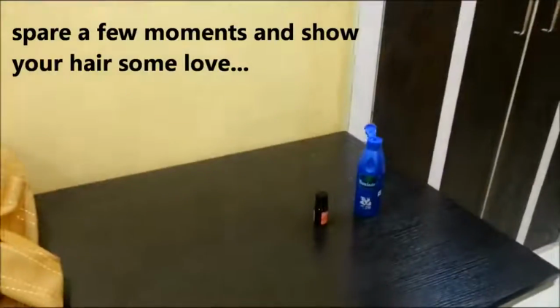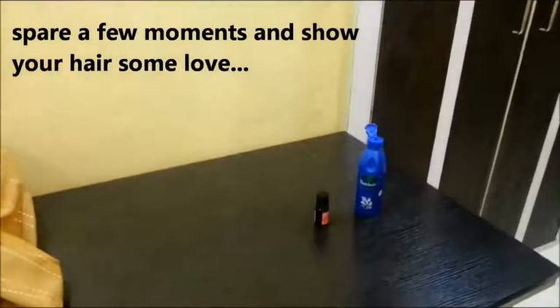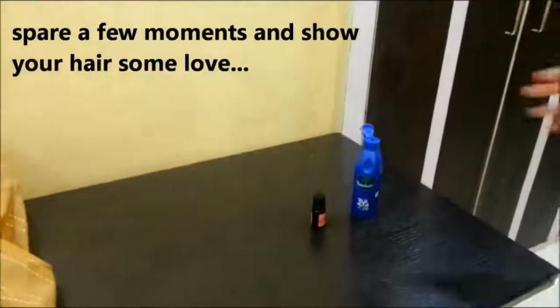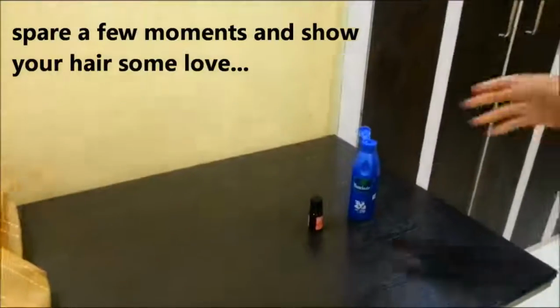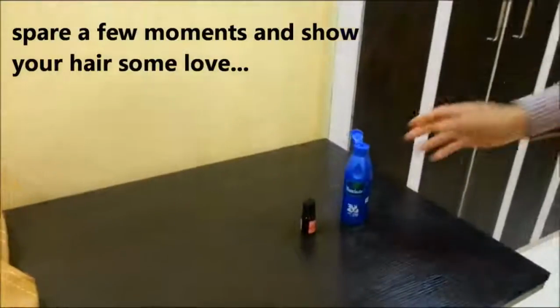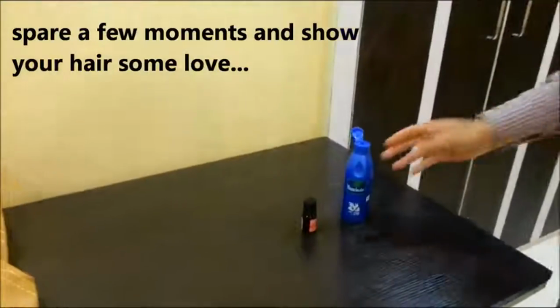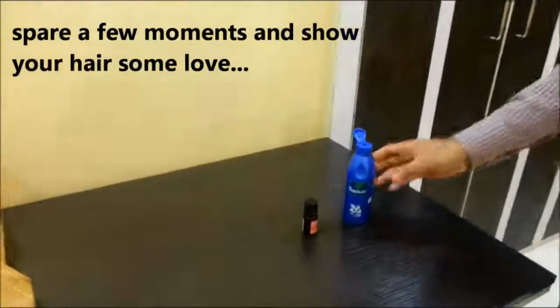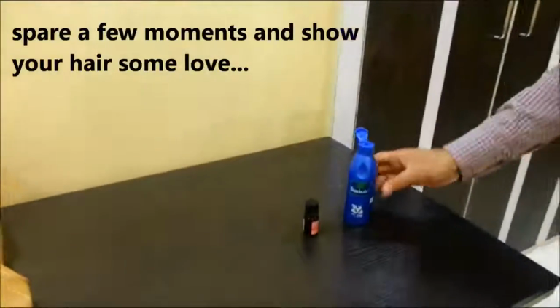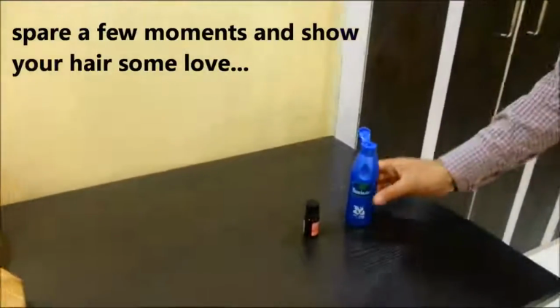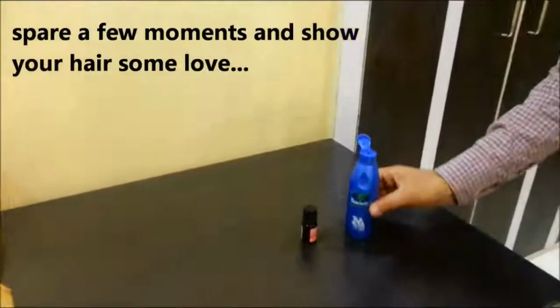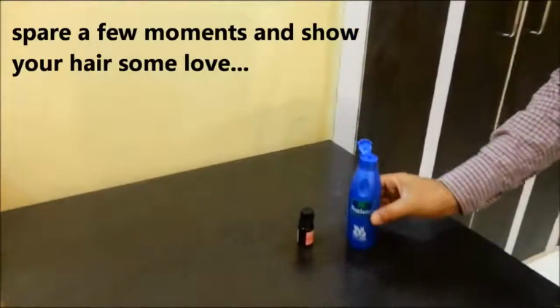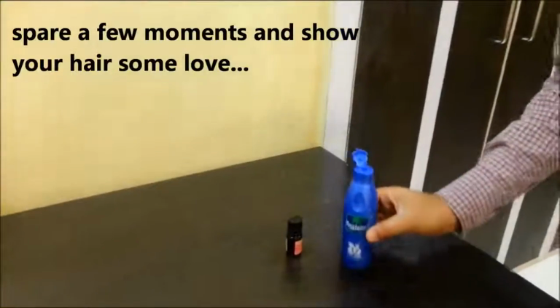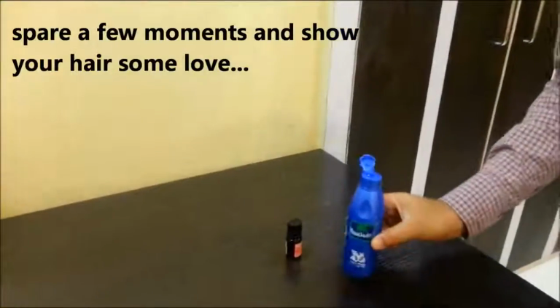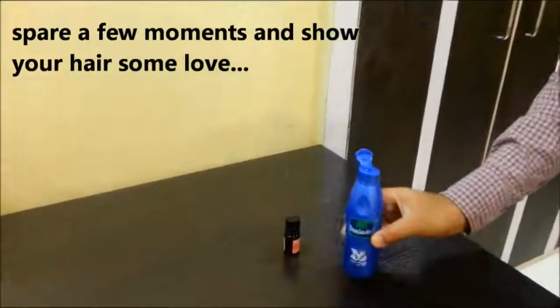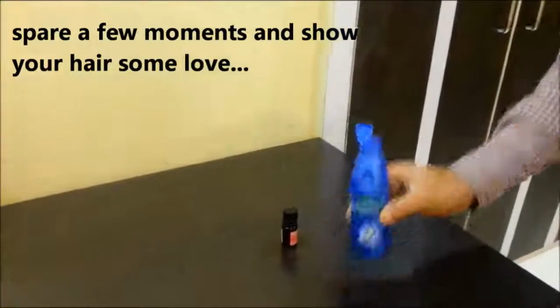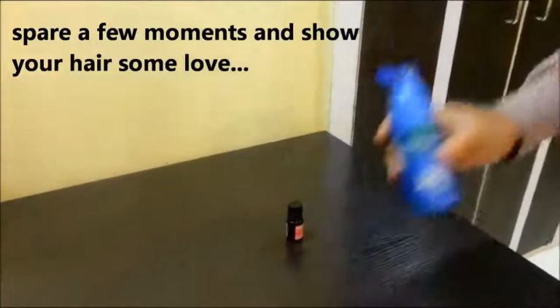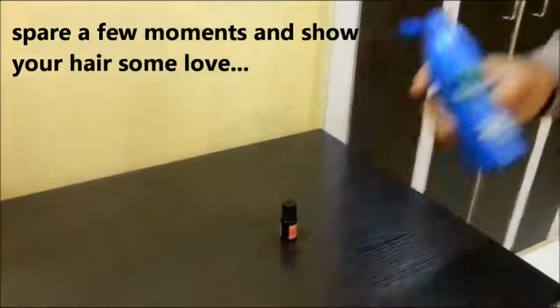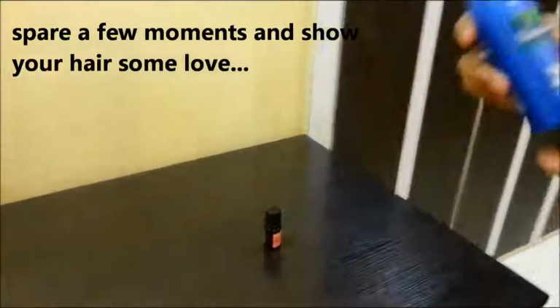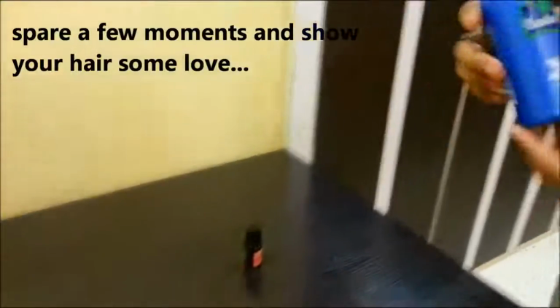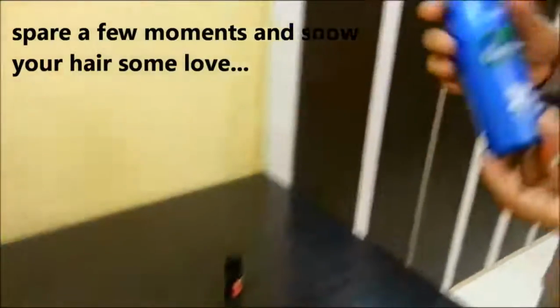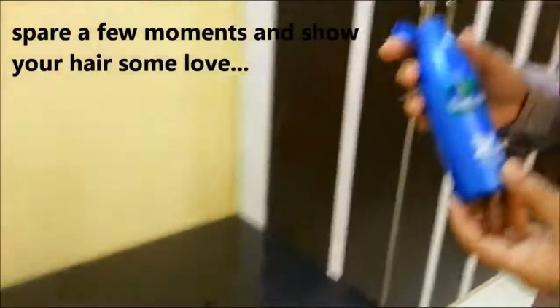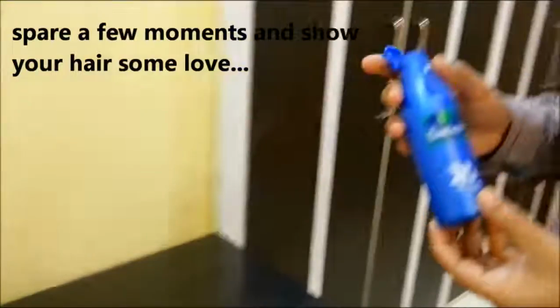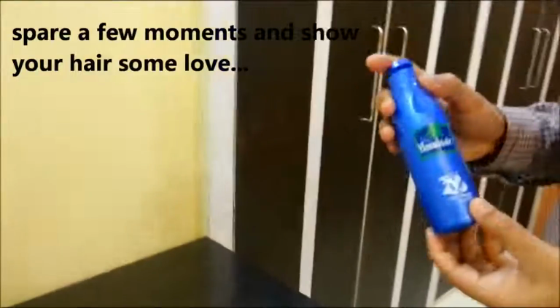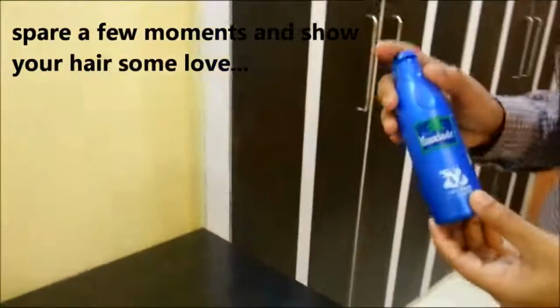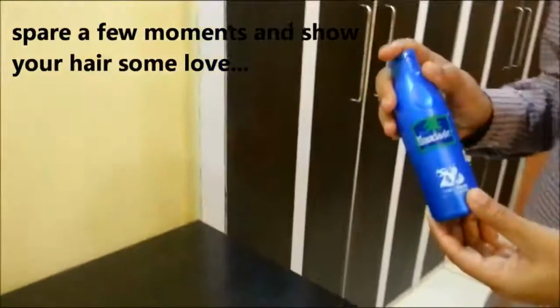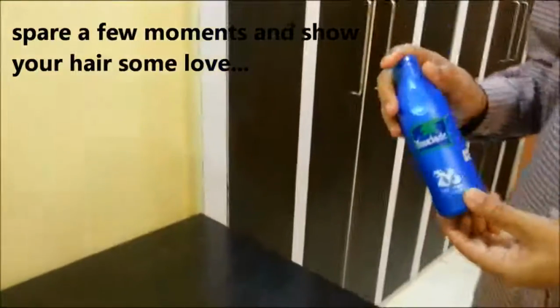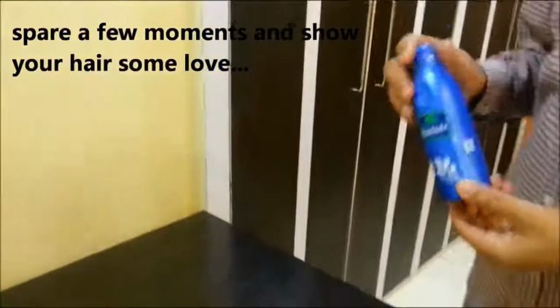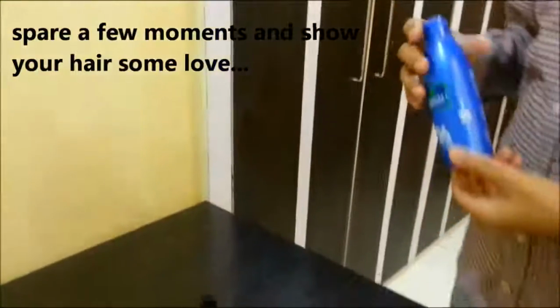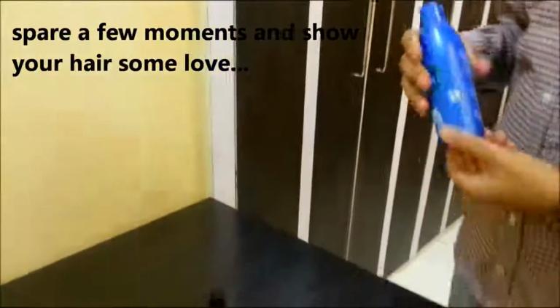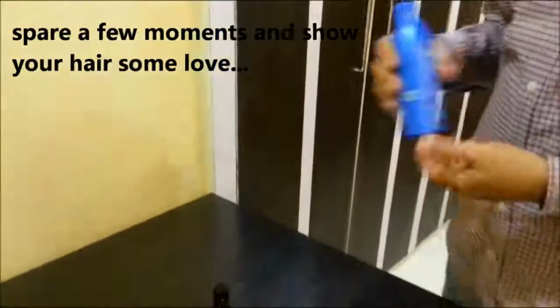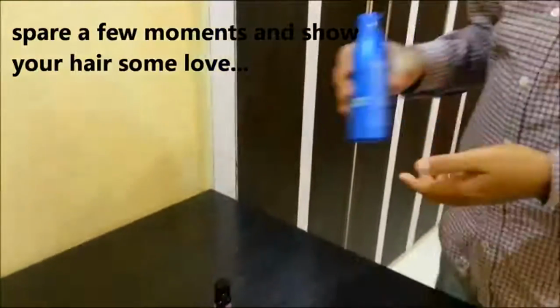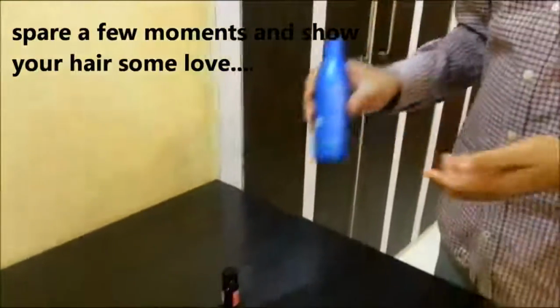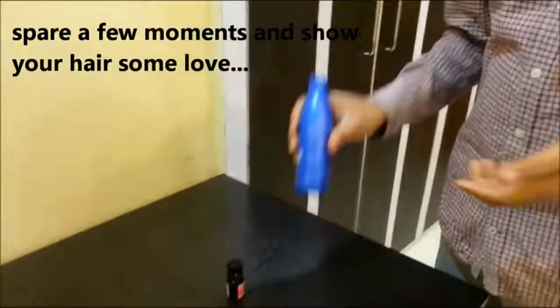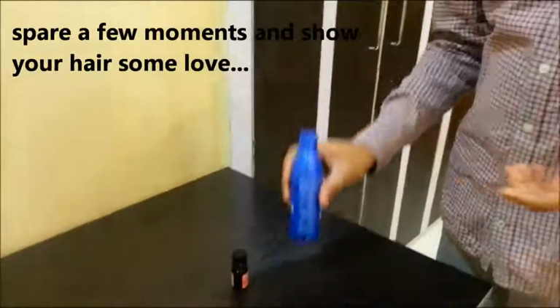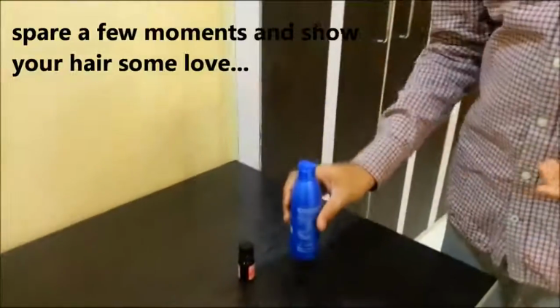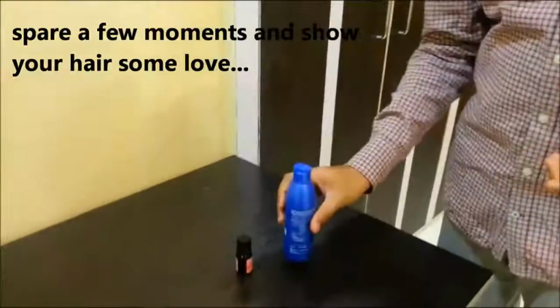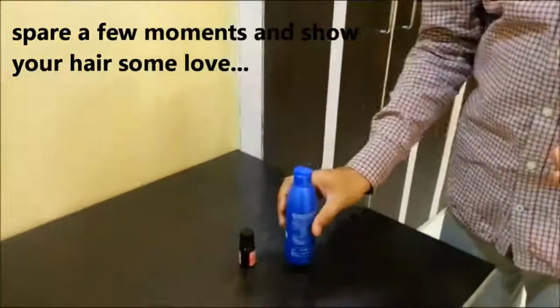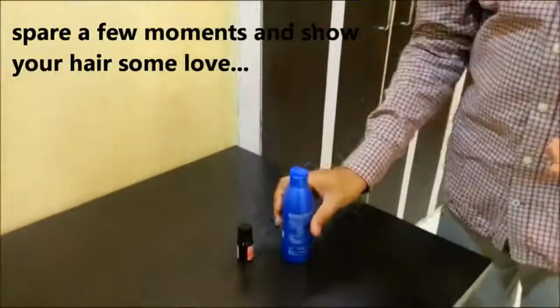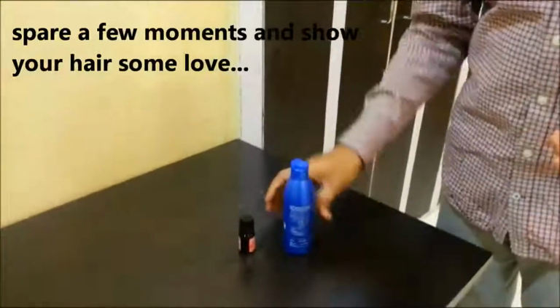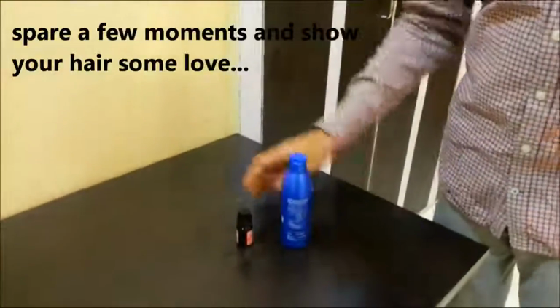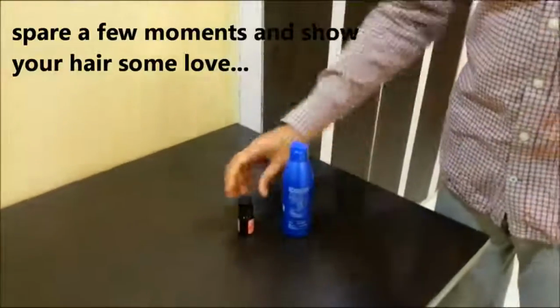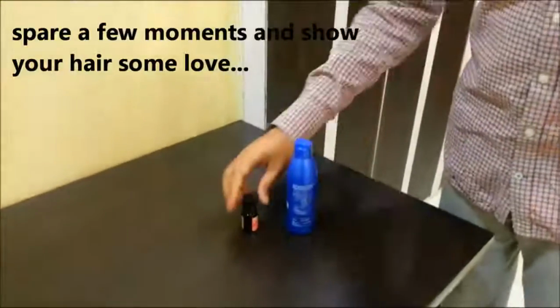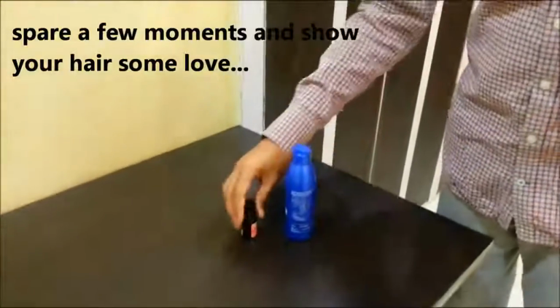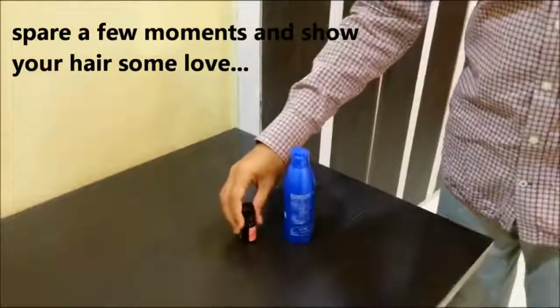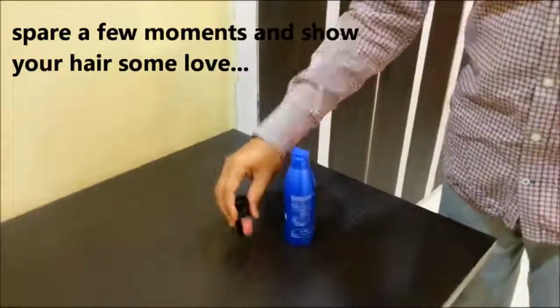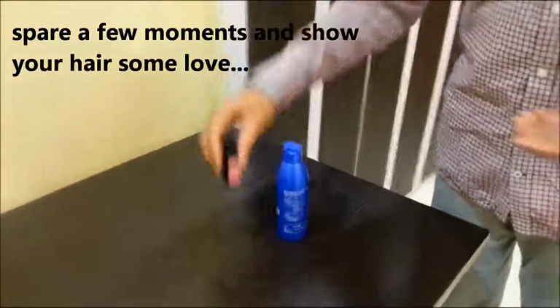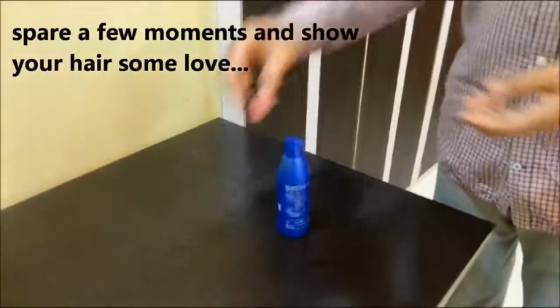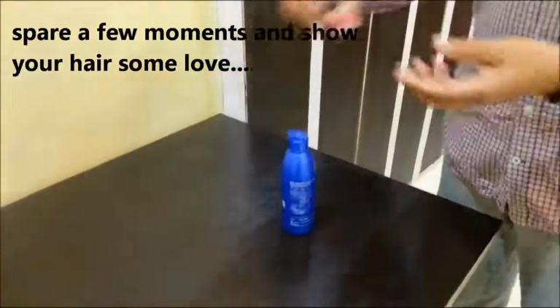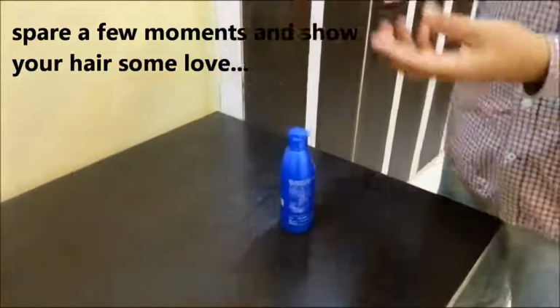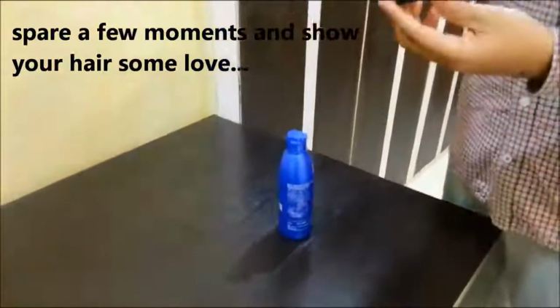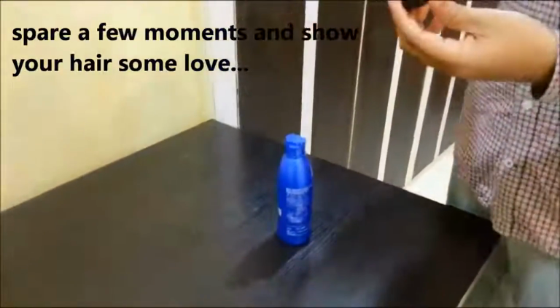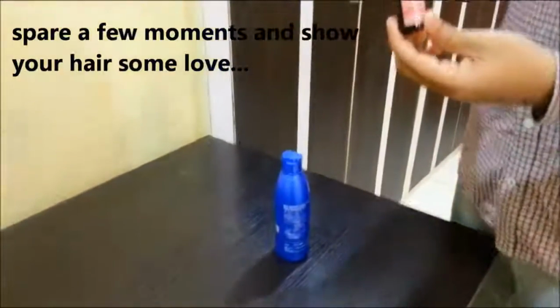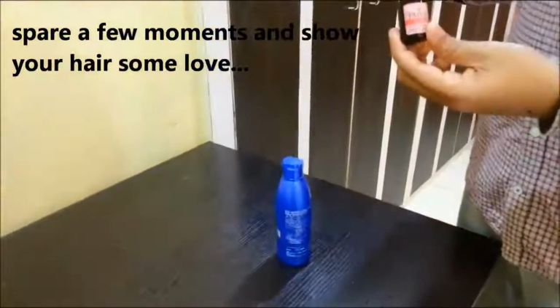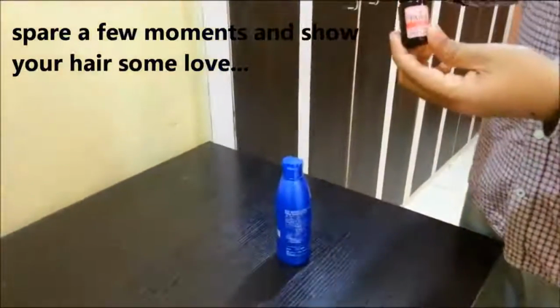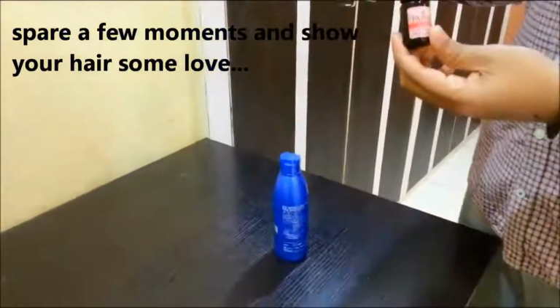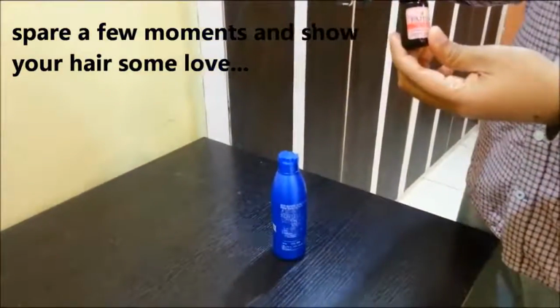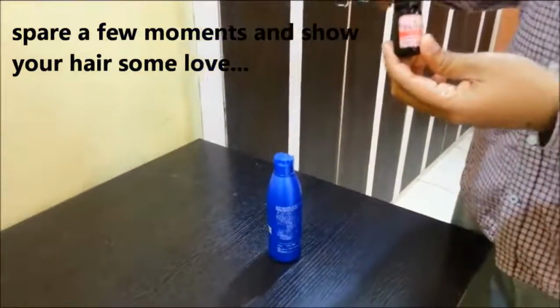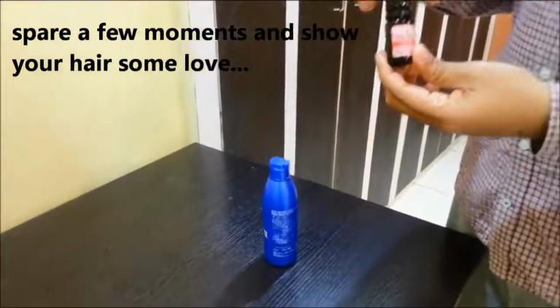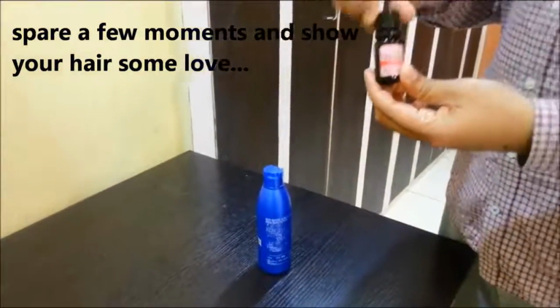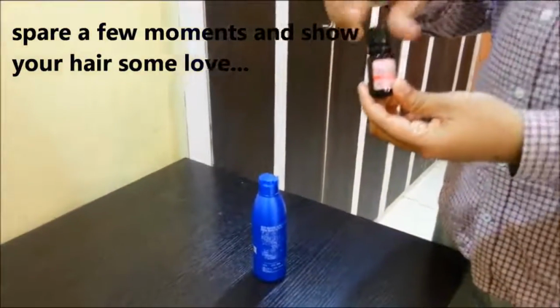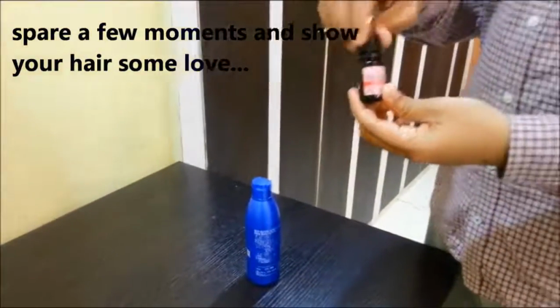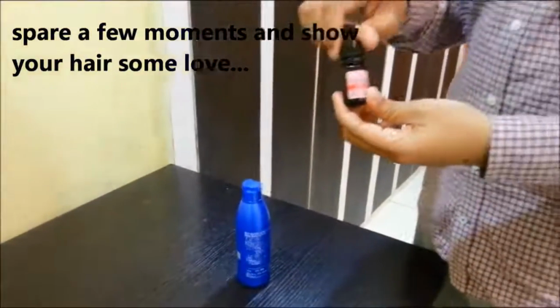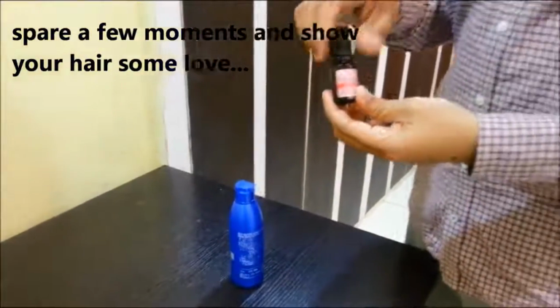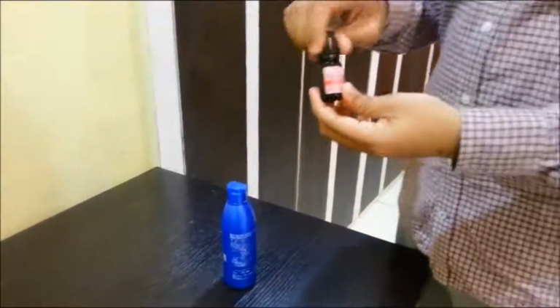That's it. All you need is a few moments, your favorite coconut oil, and Fairfax Hair Energizer.